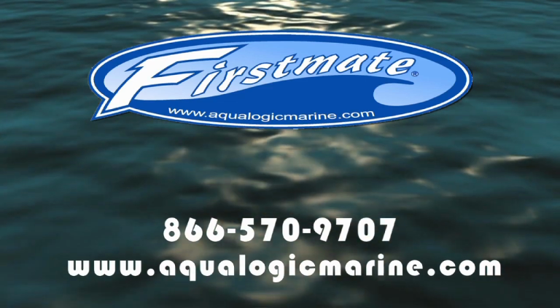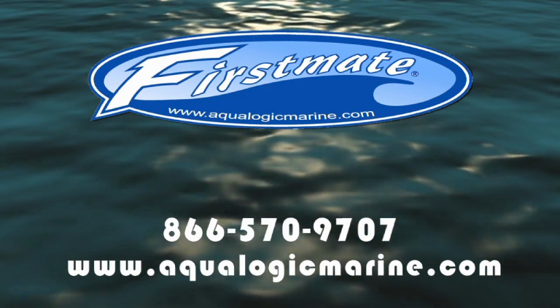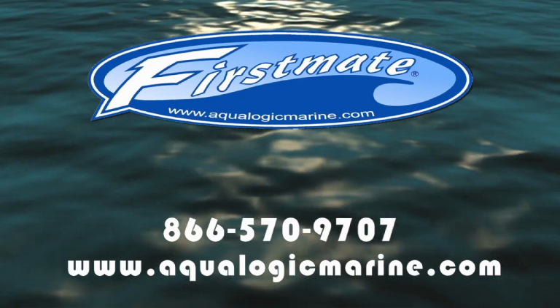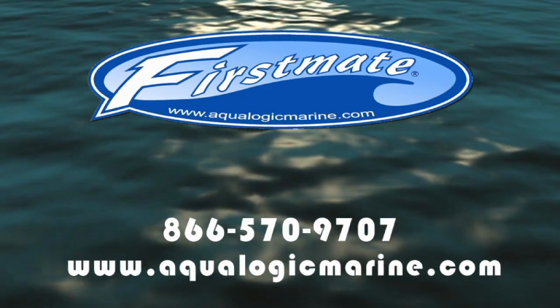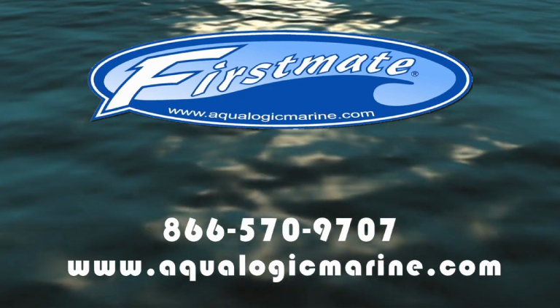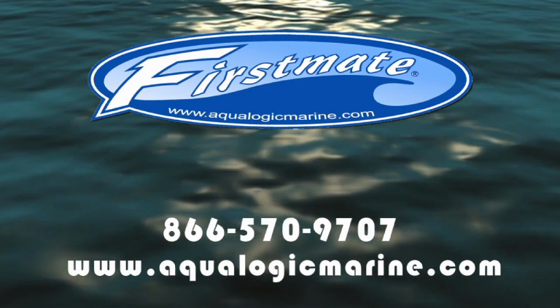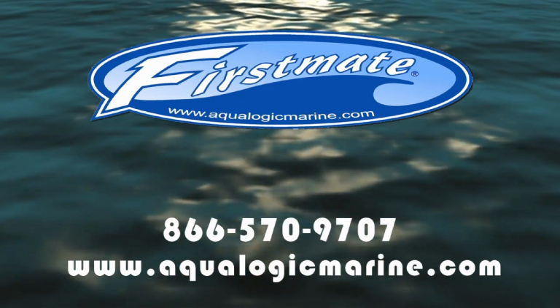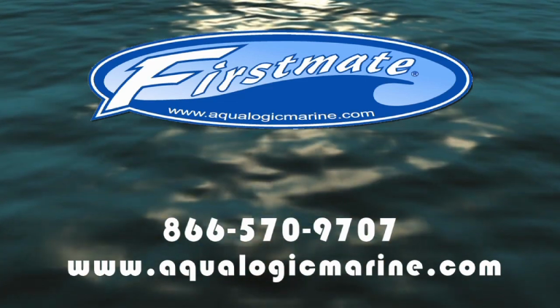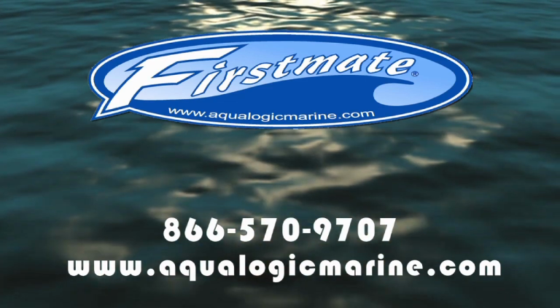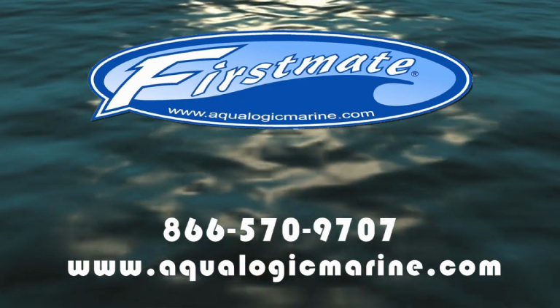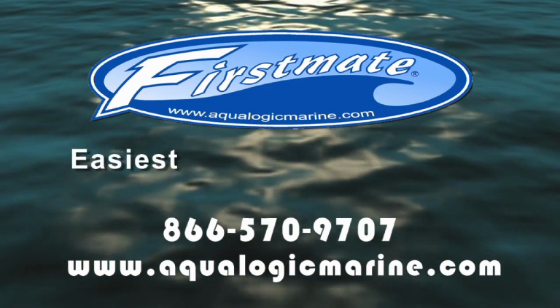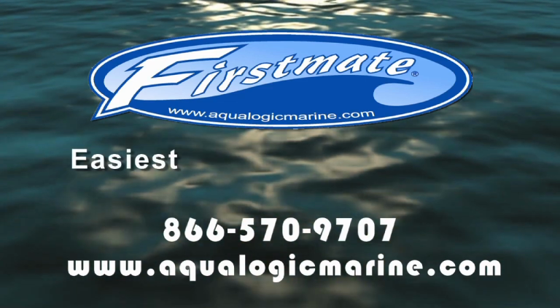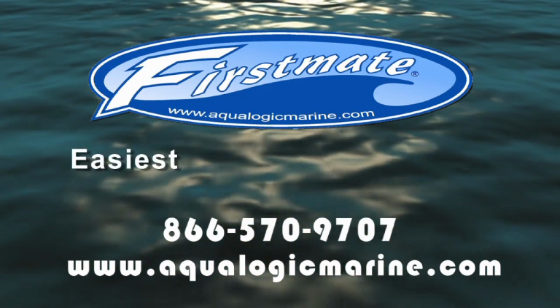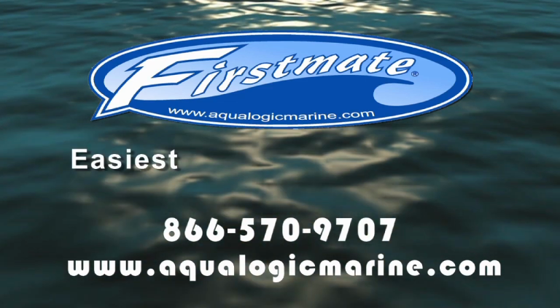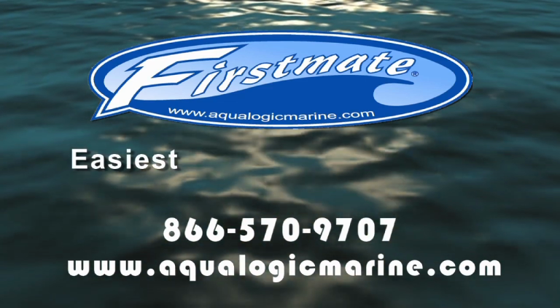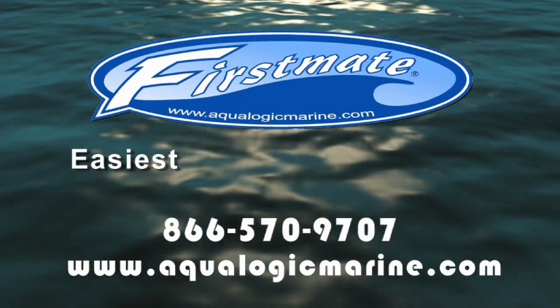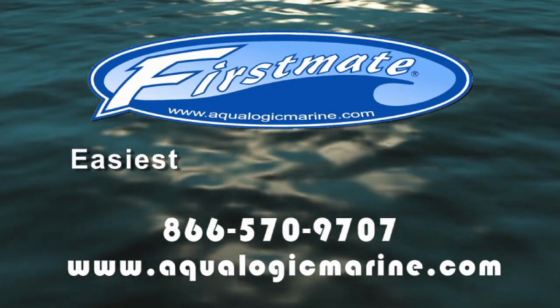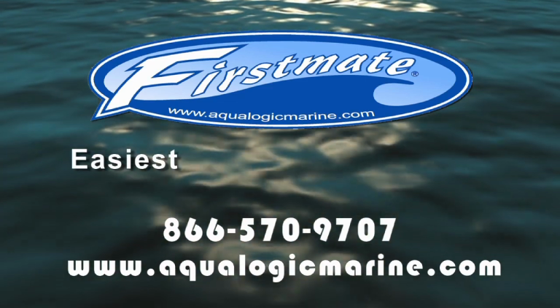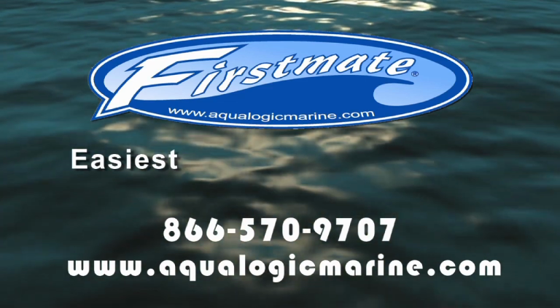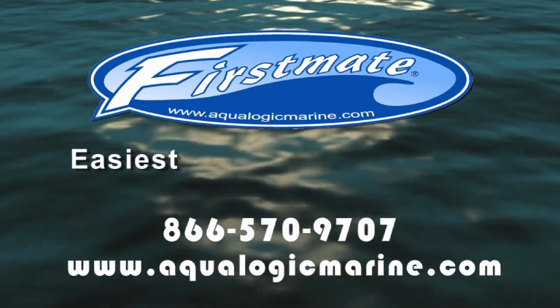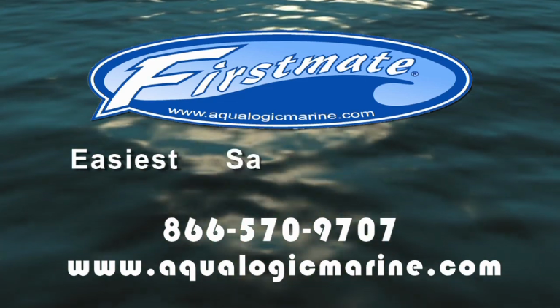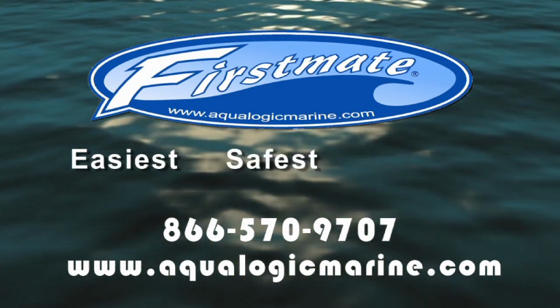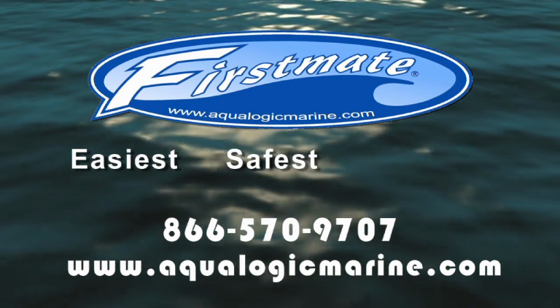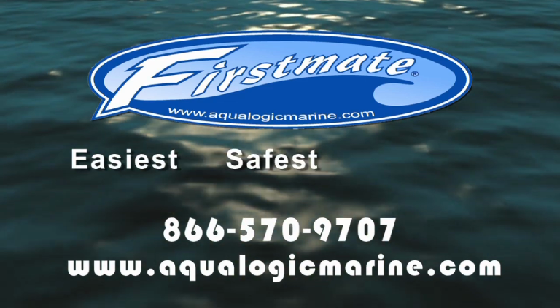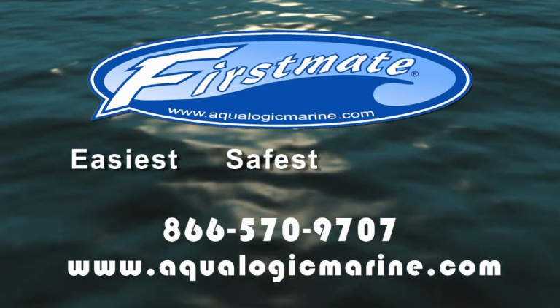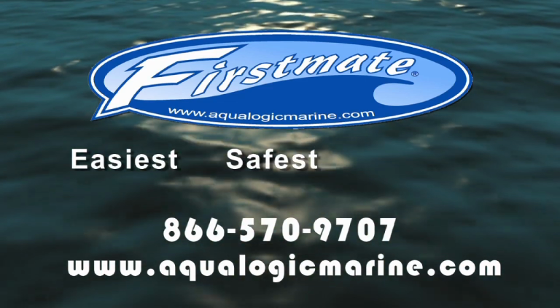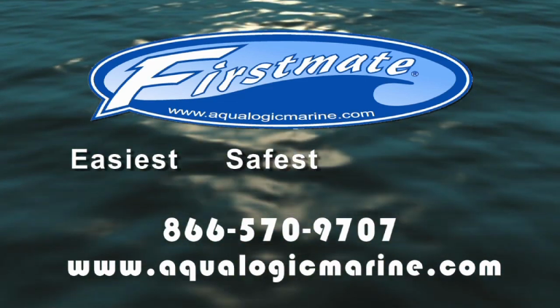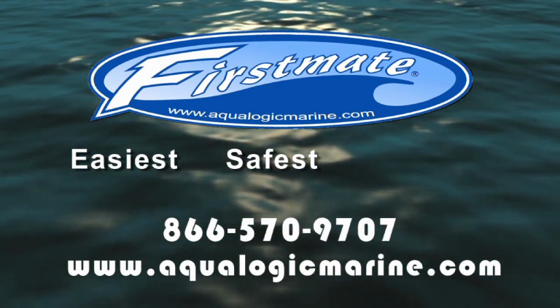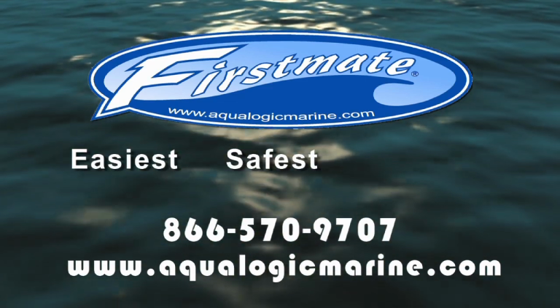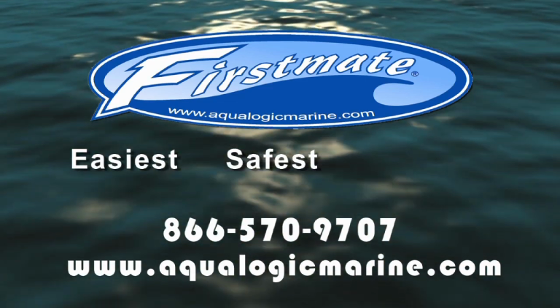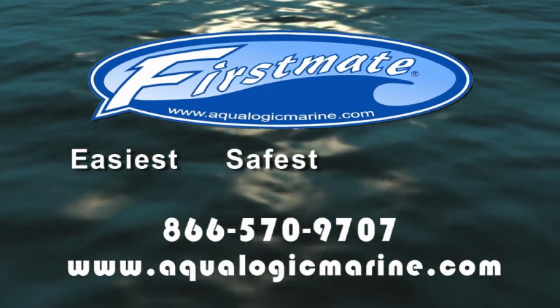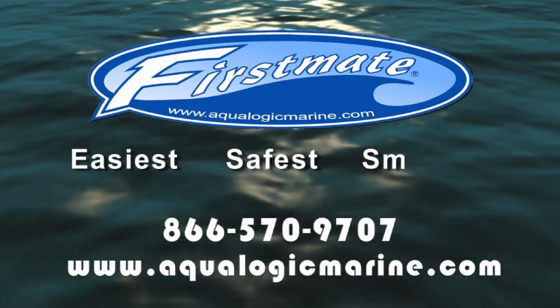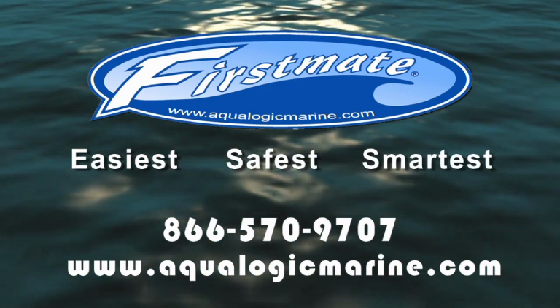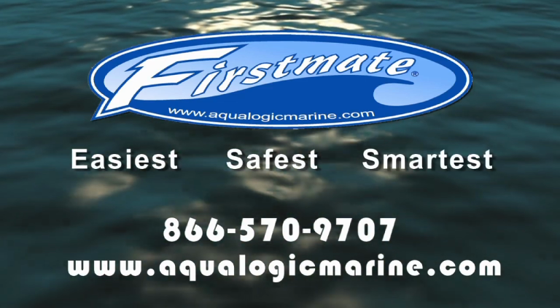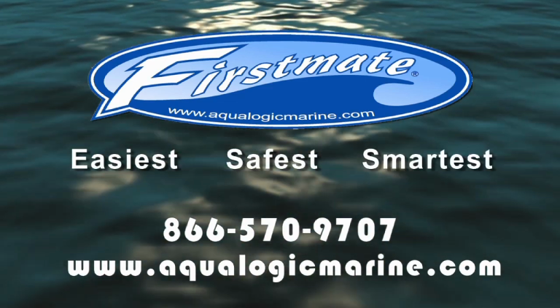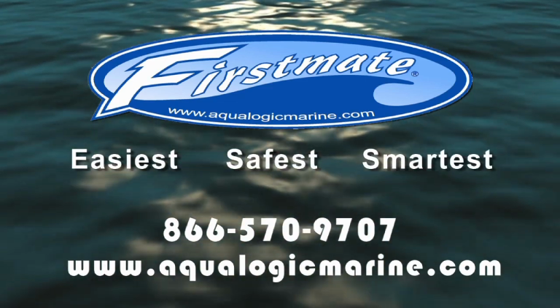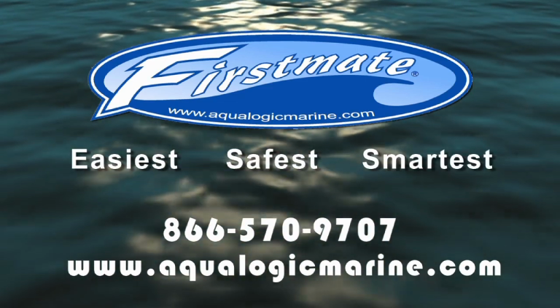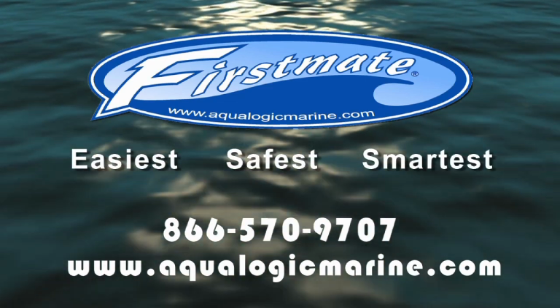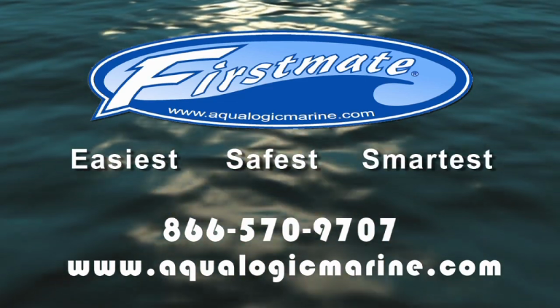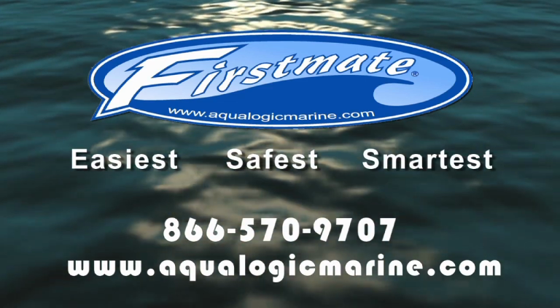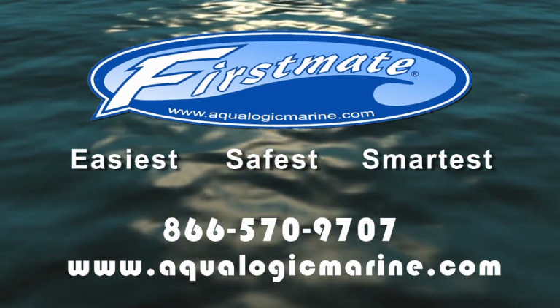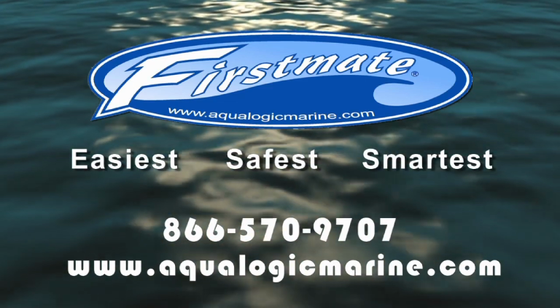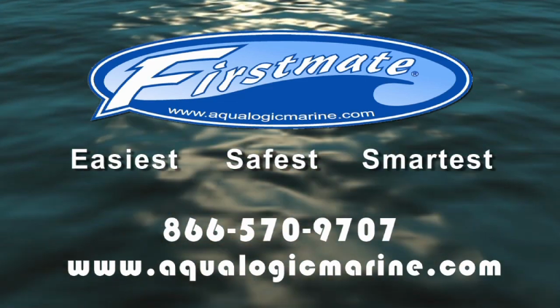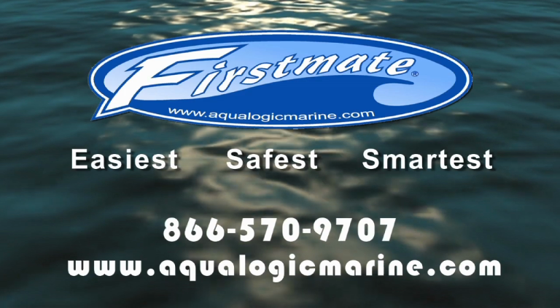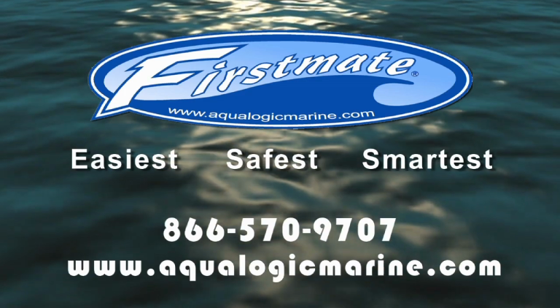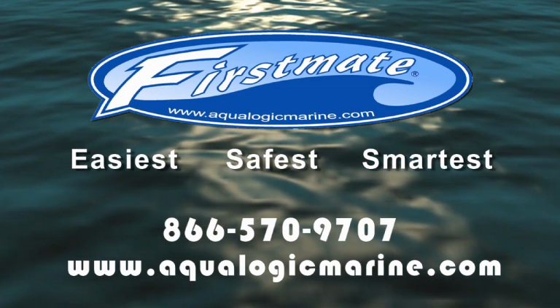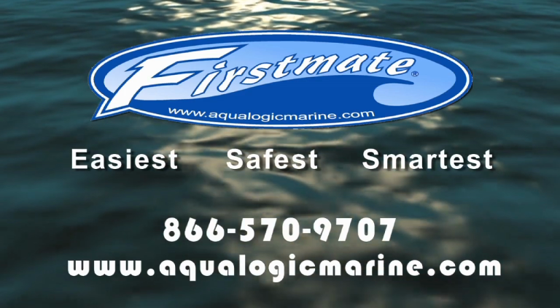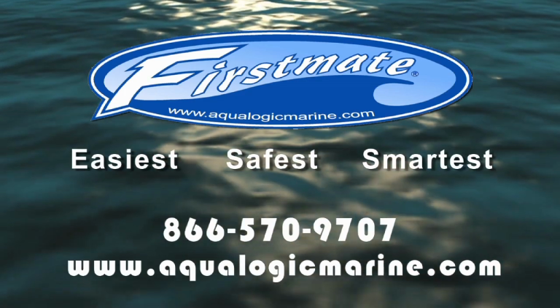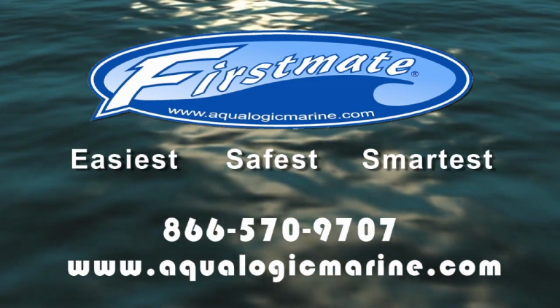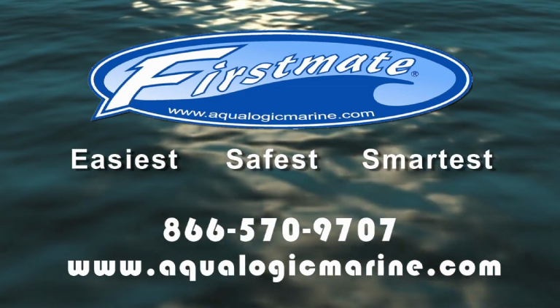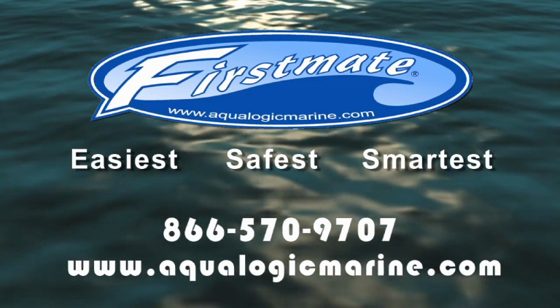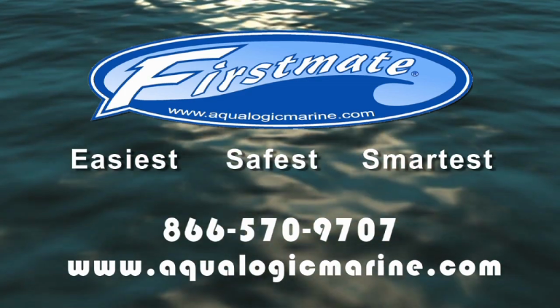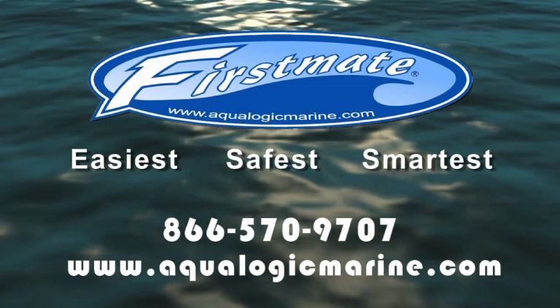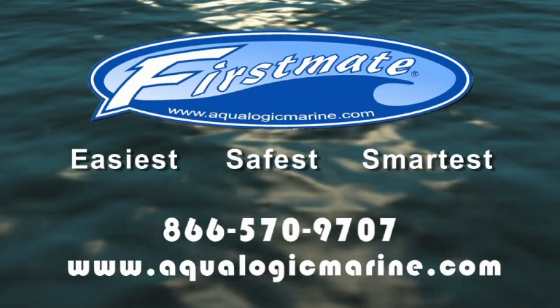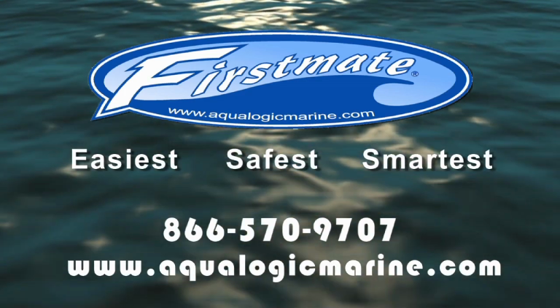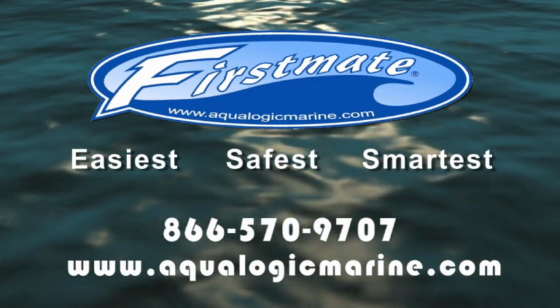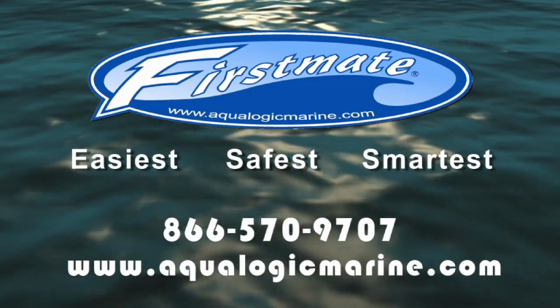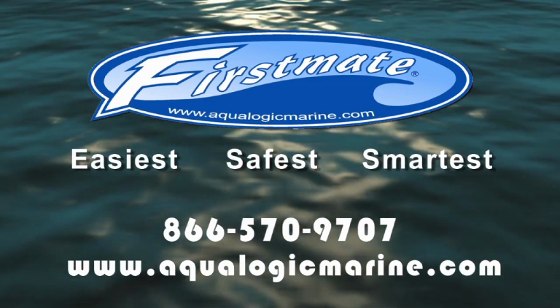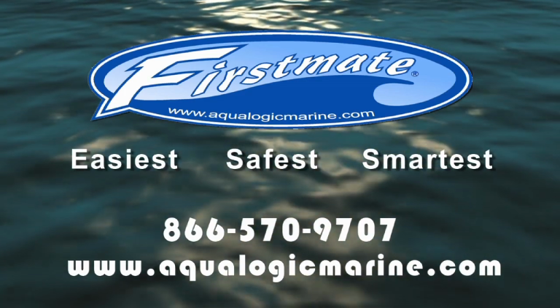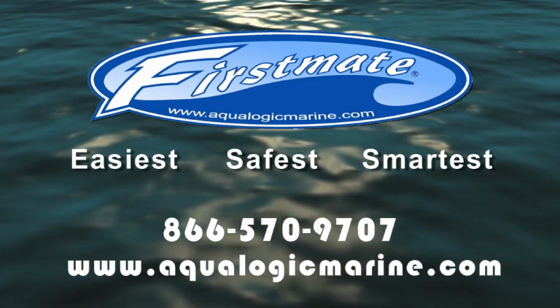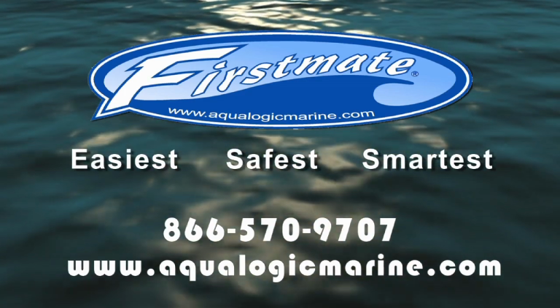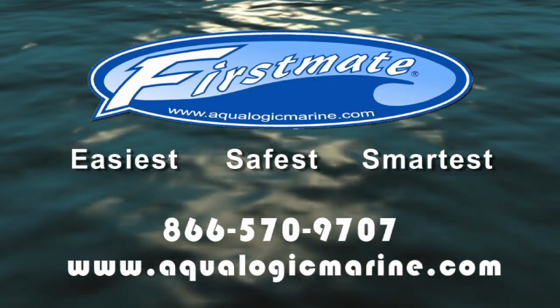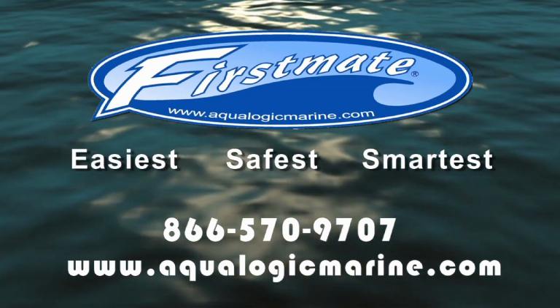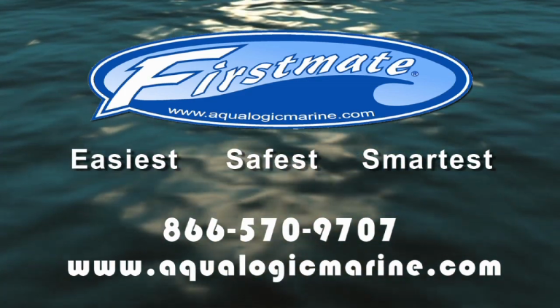First Mate — the easiest, safest, and smartest boat lift system available. The one that works.